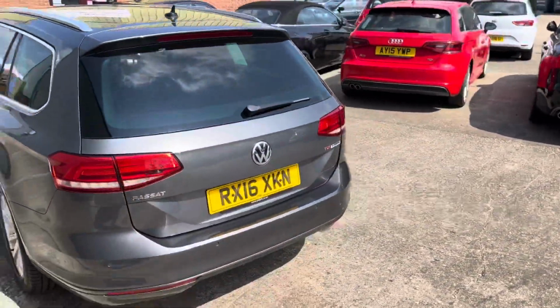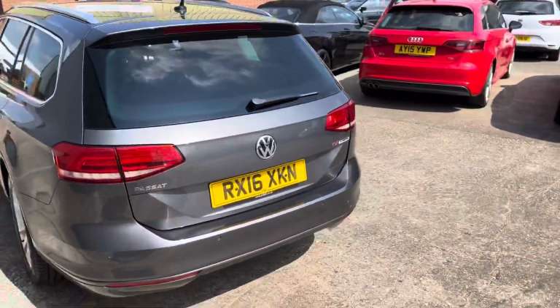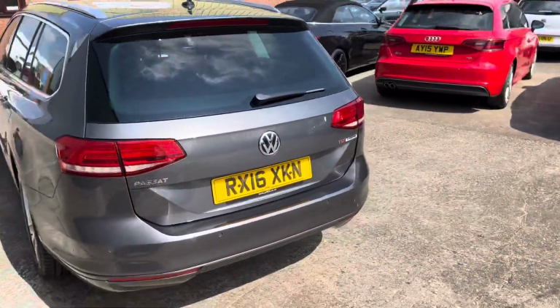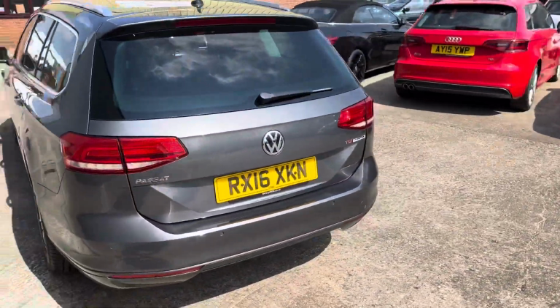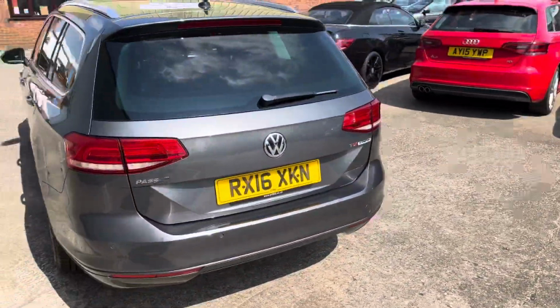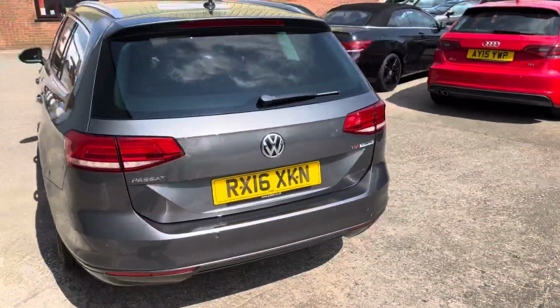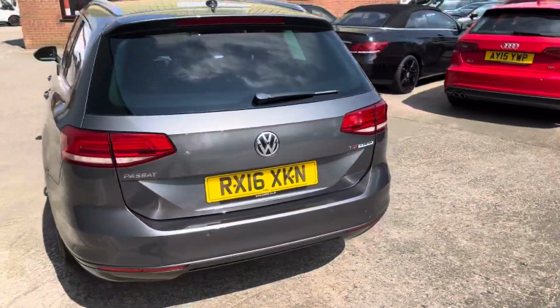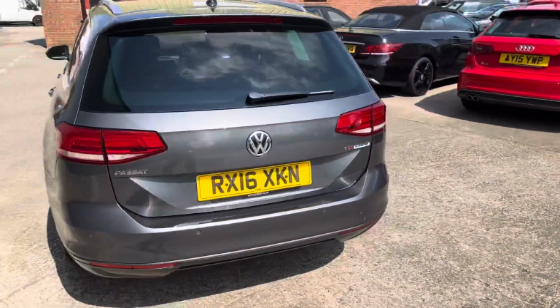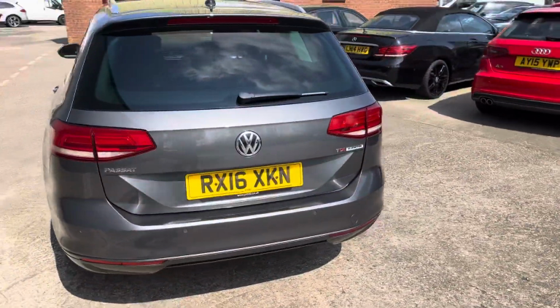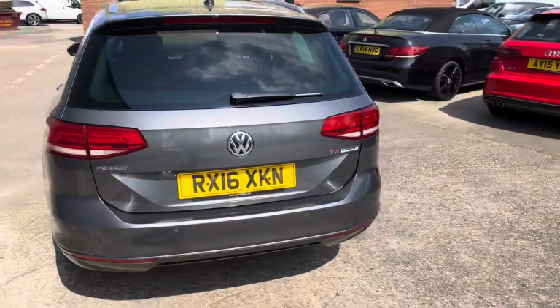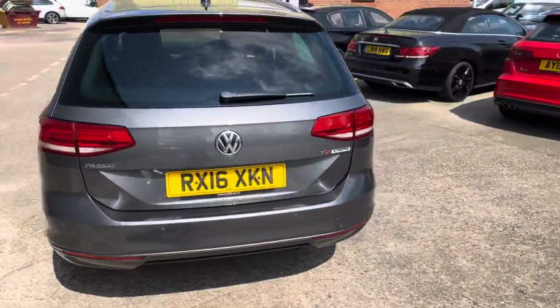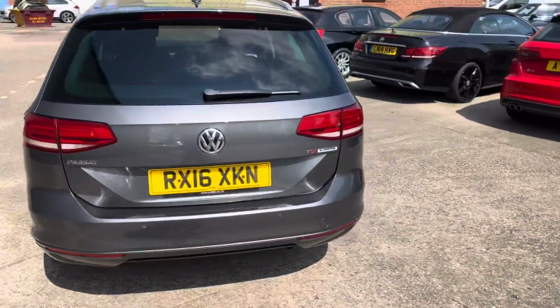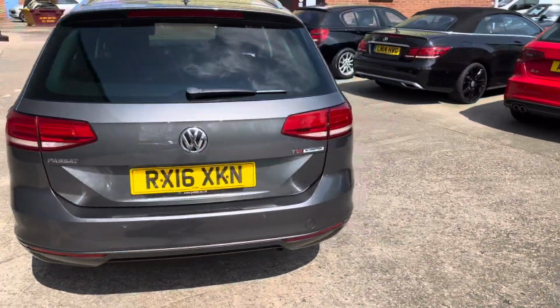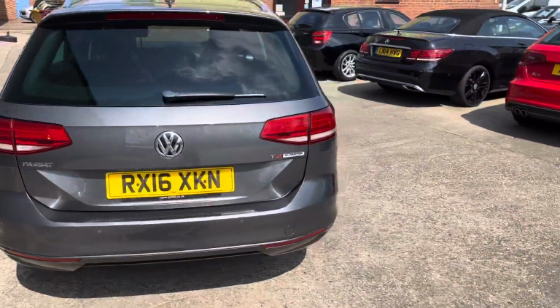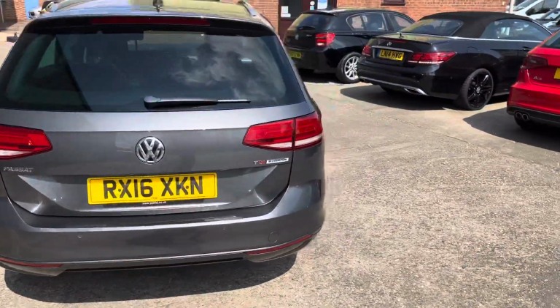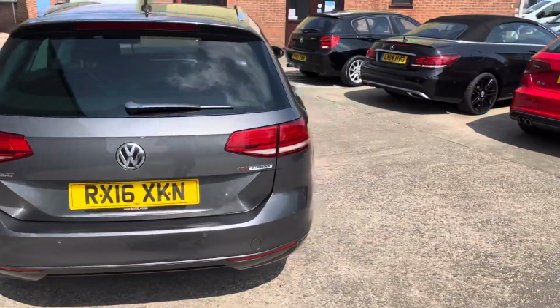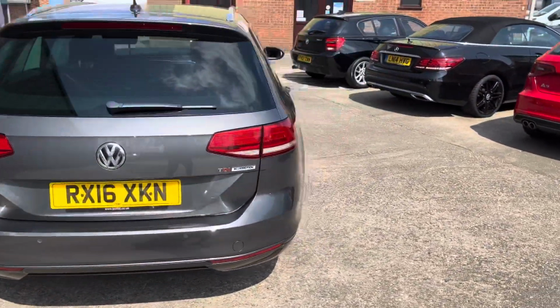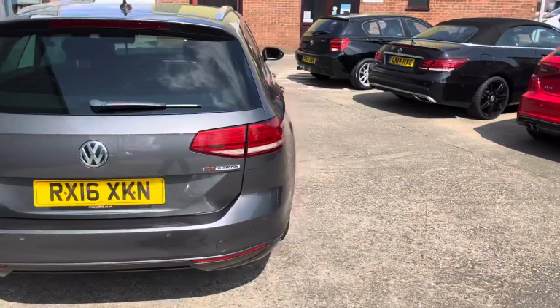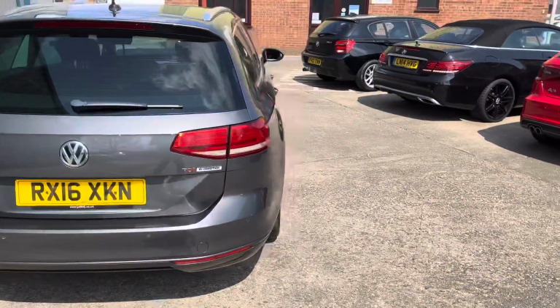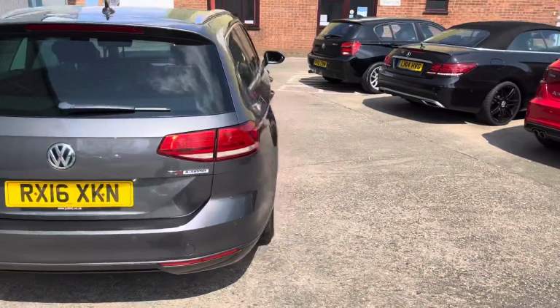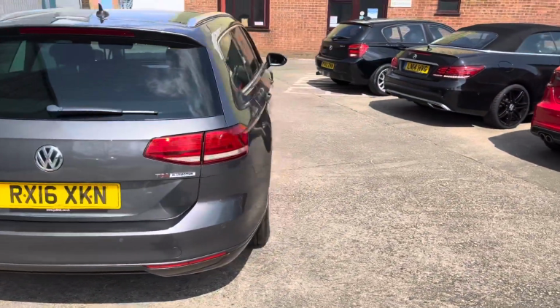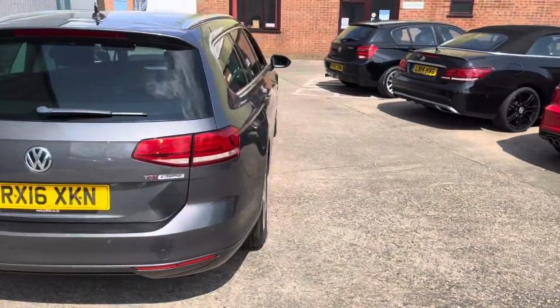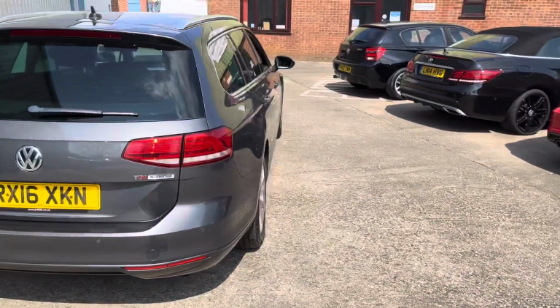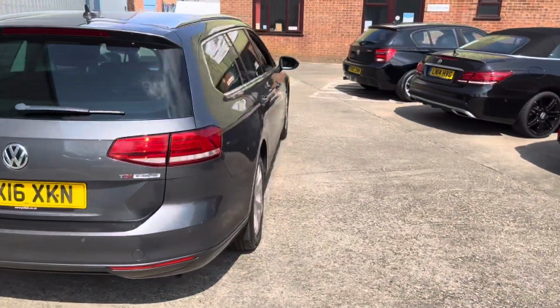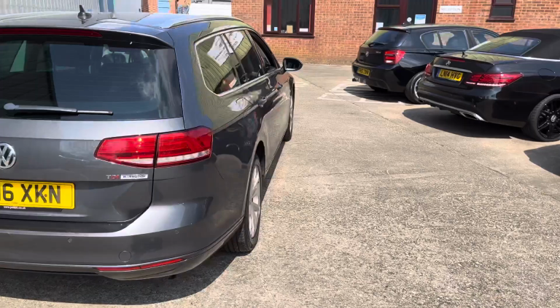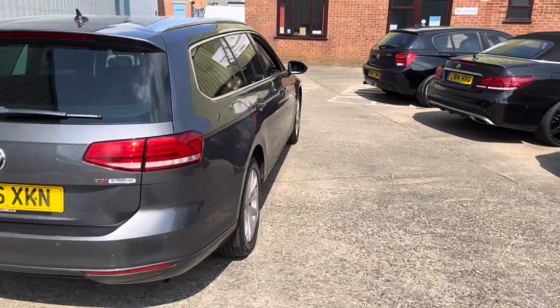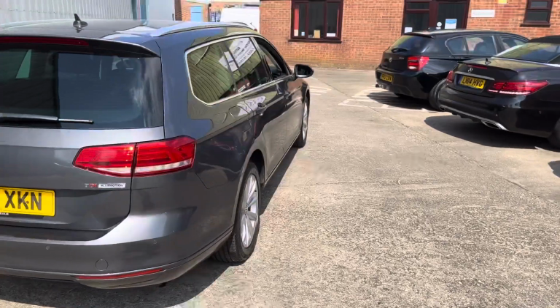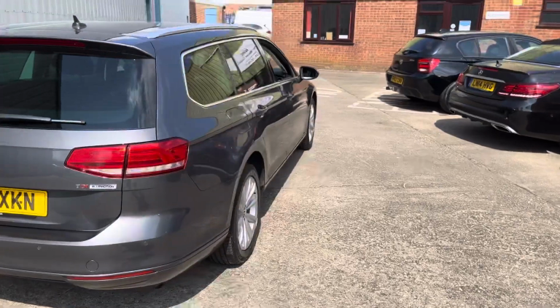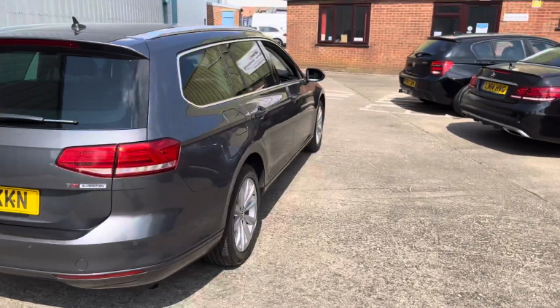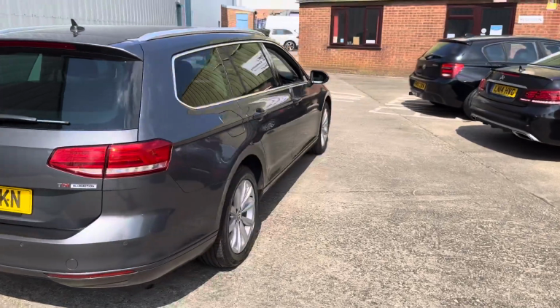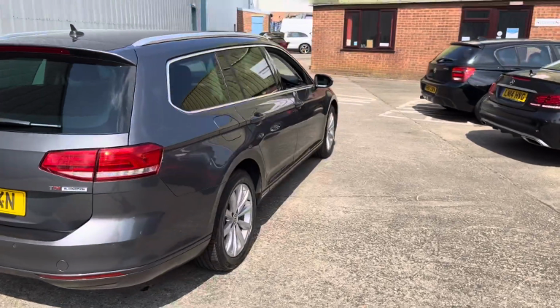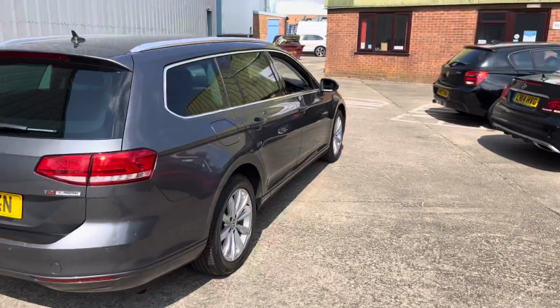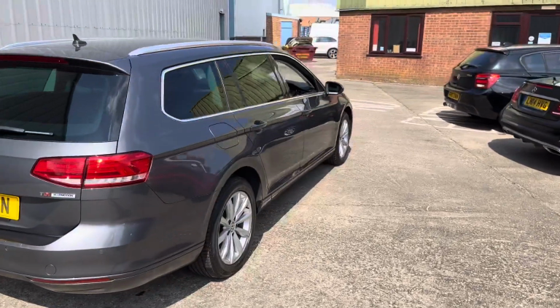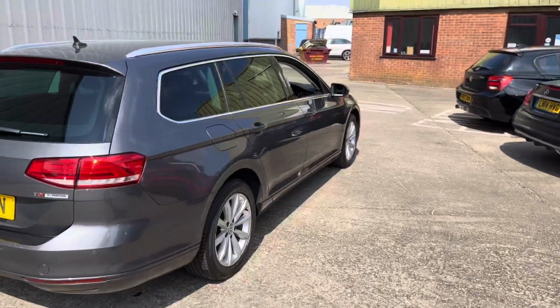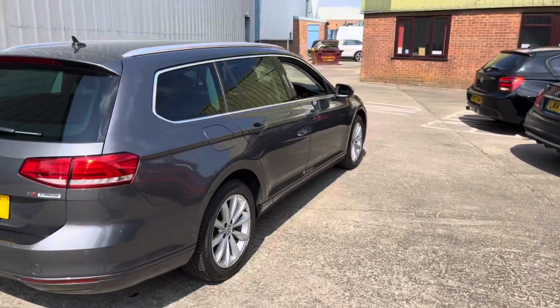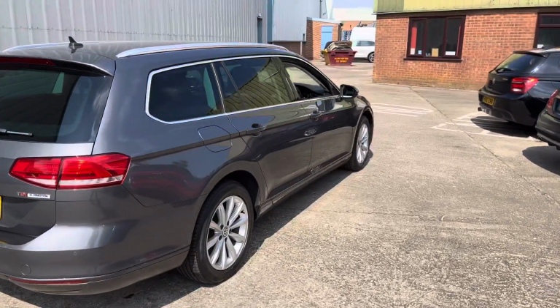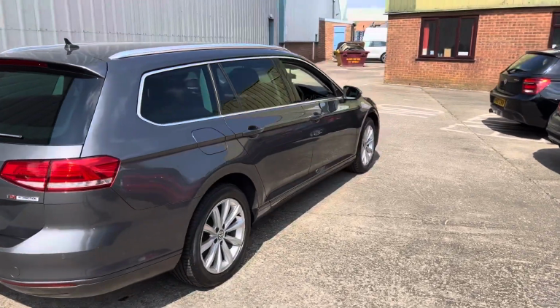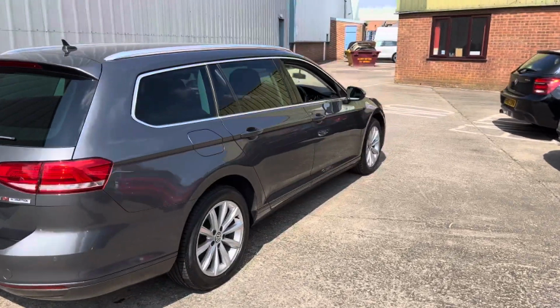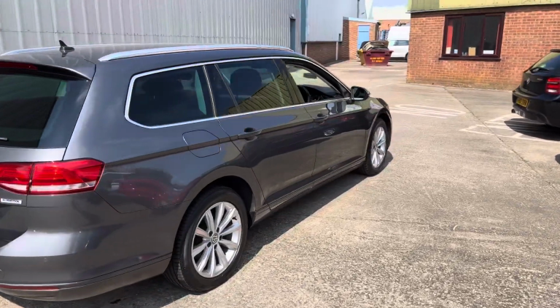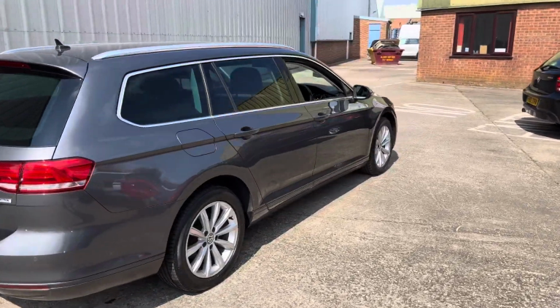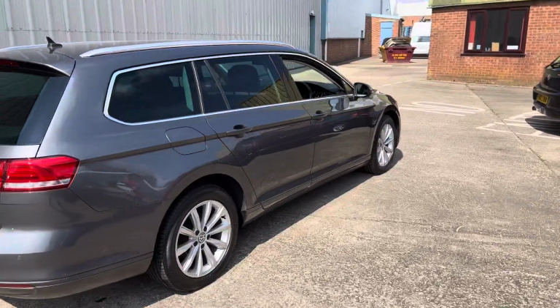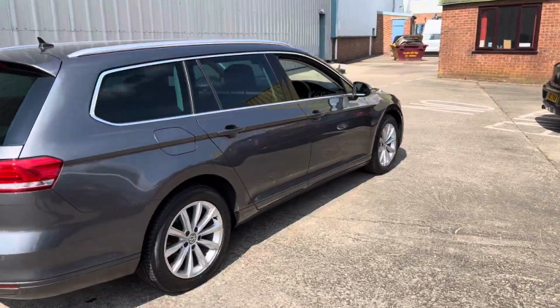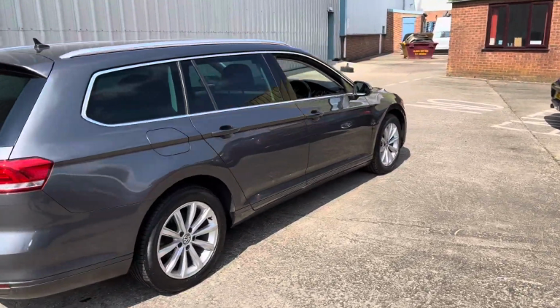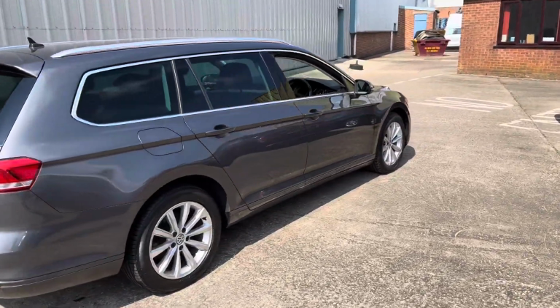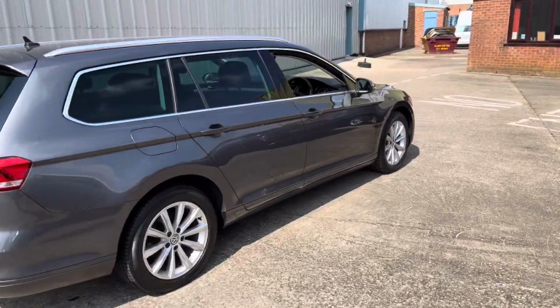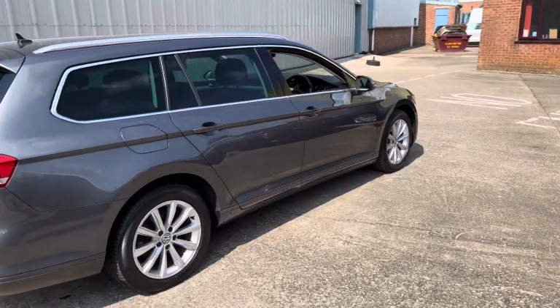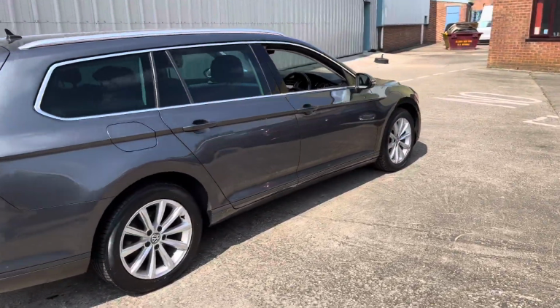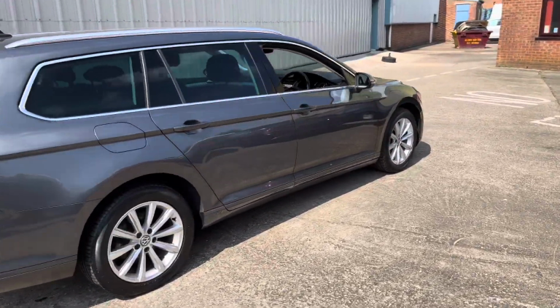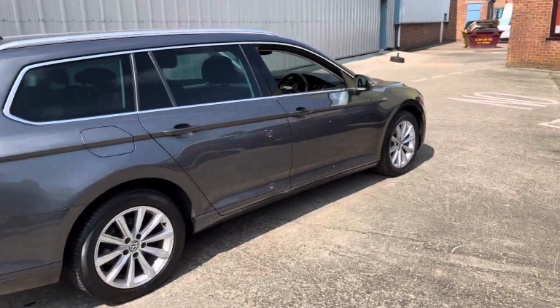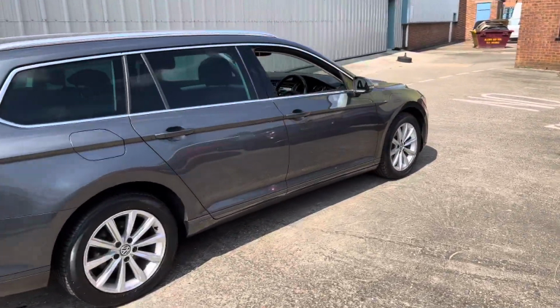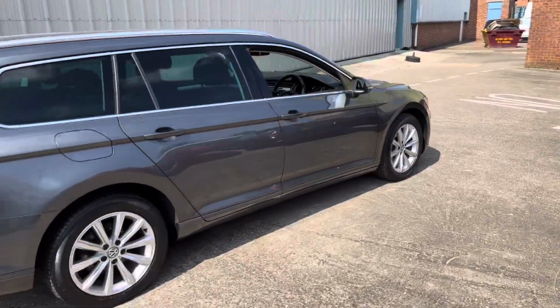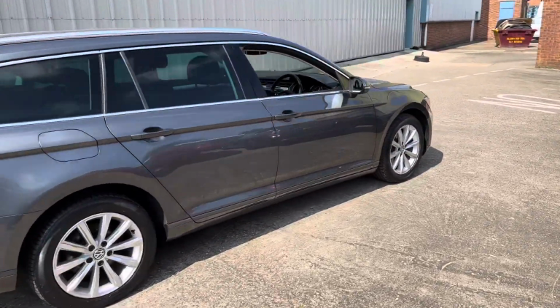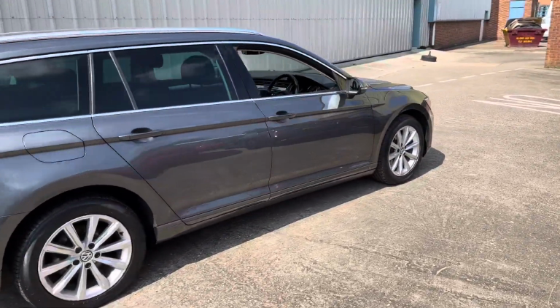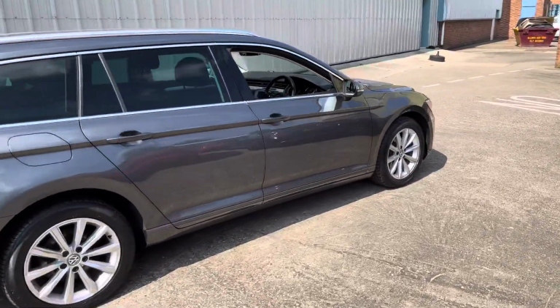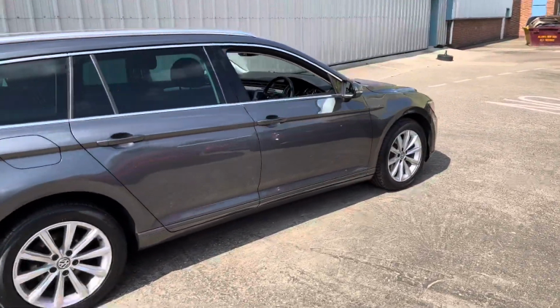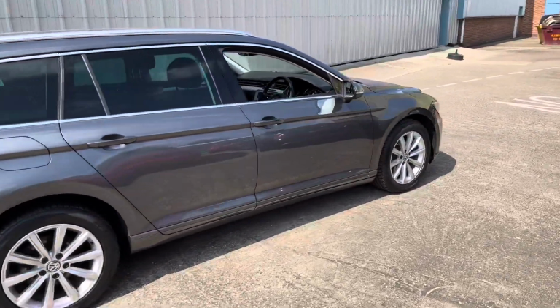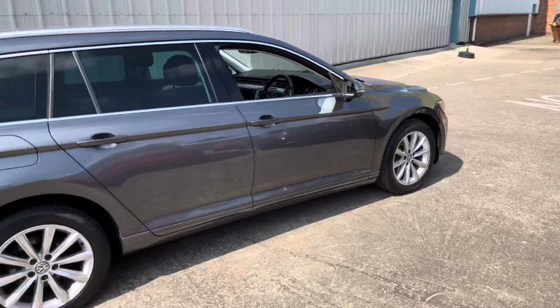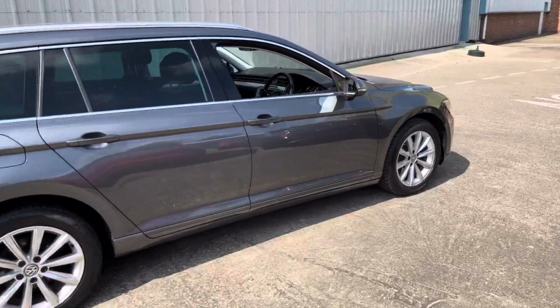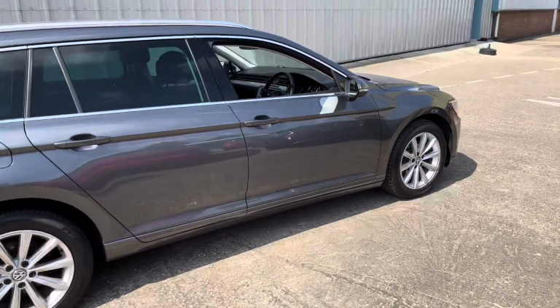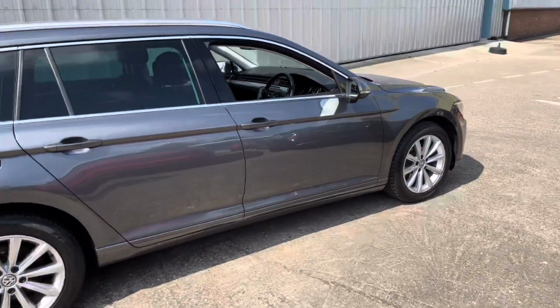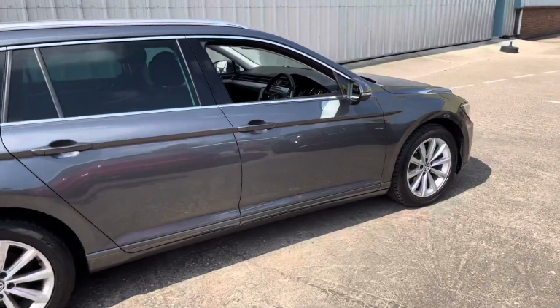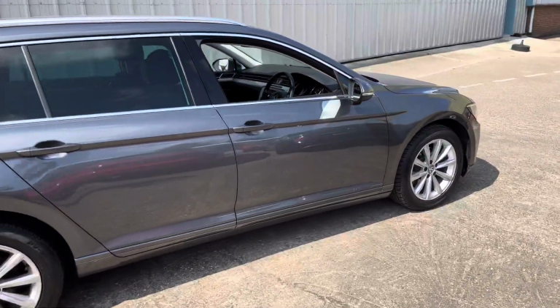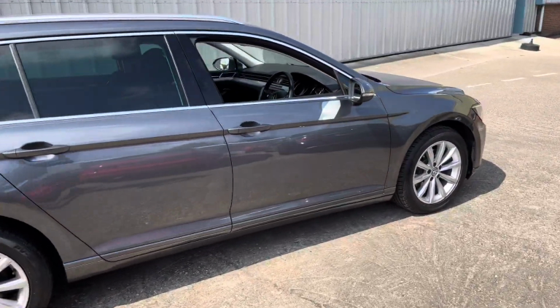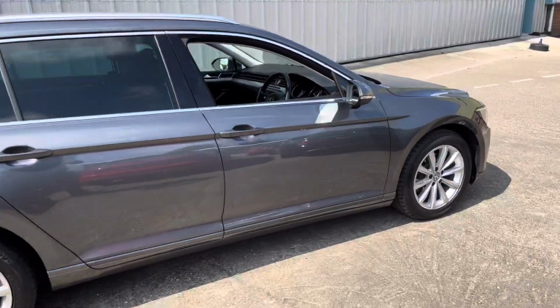Great specification — it's full Volkswagen service history with the VIR, and it's only £20 a year road tax.